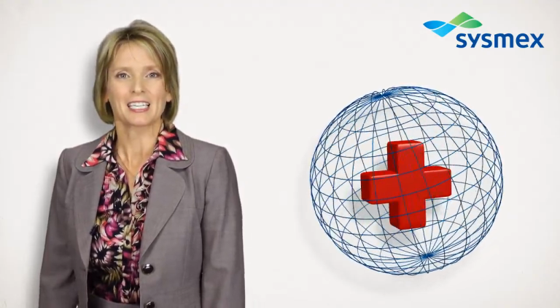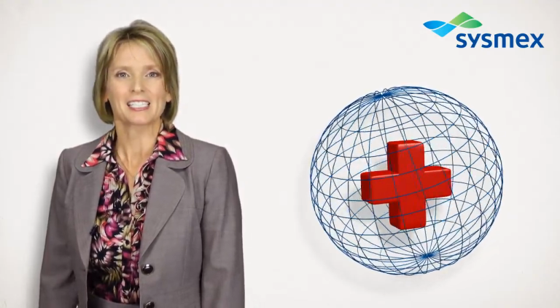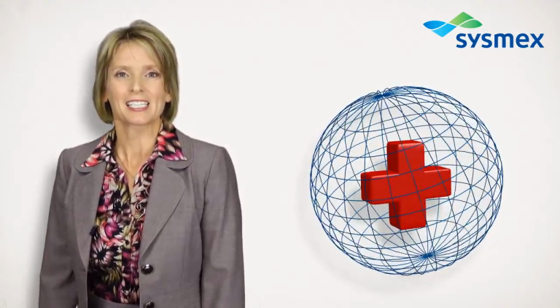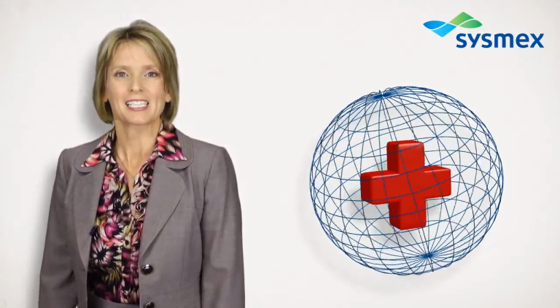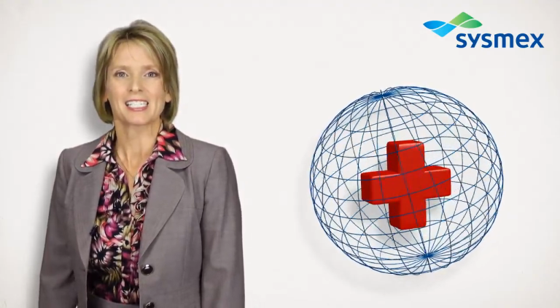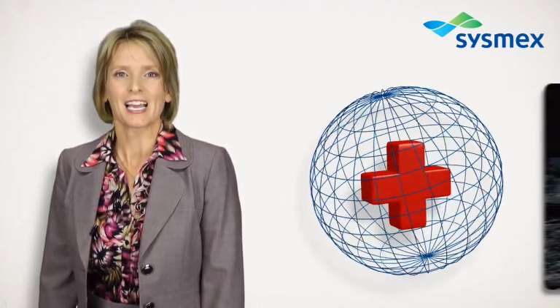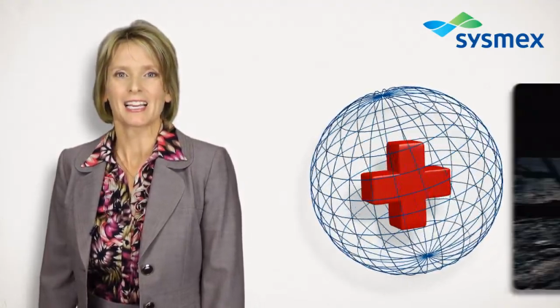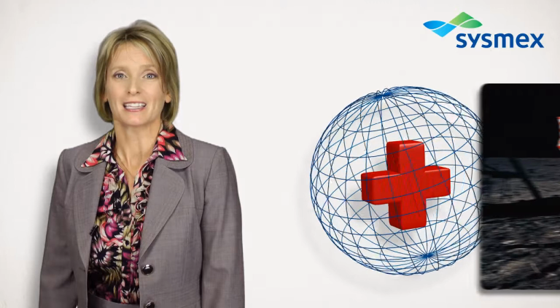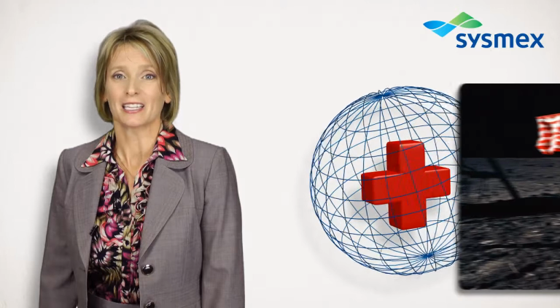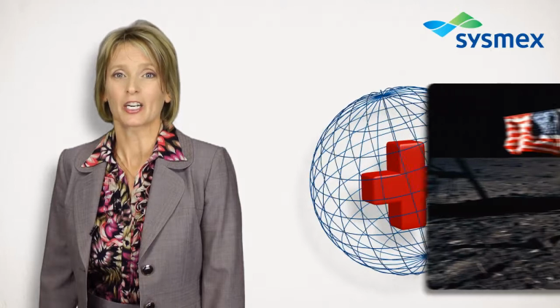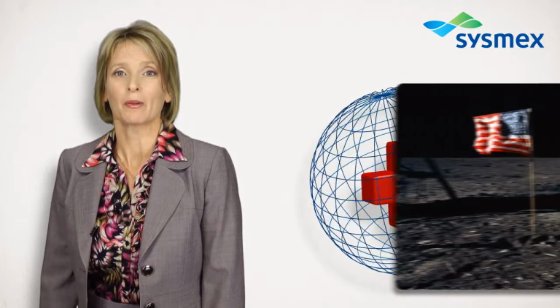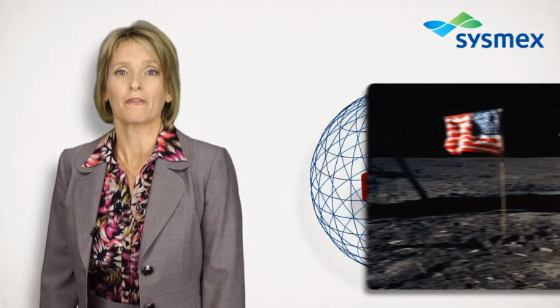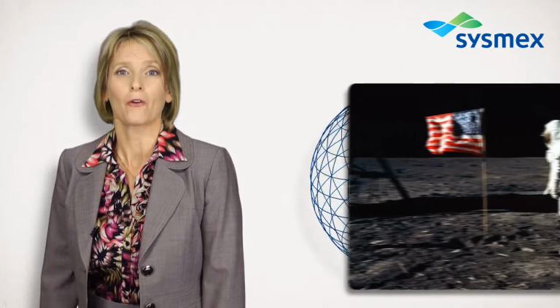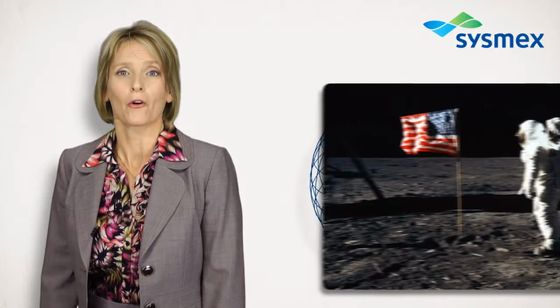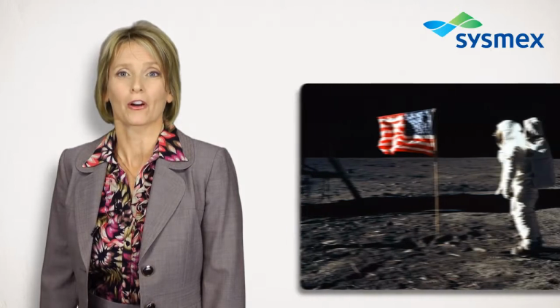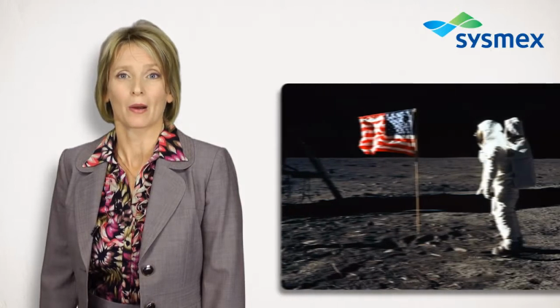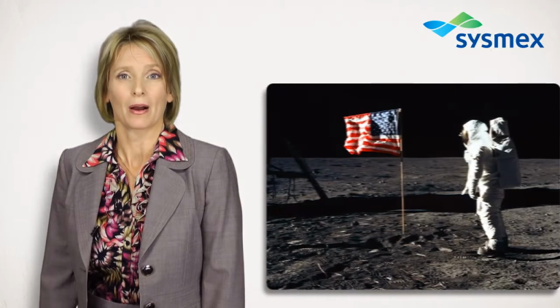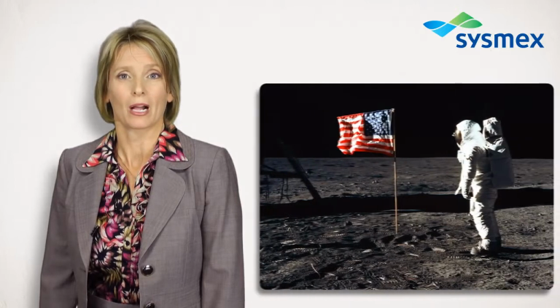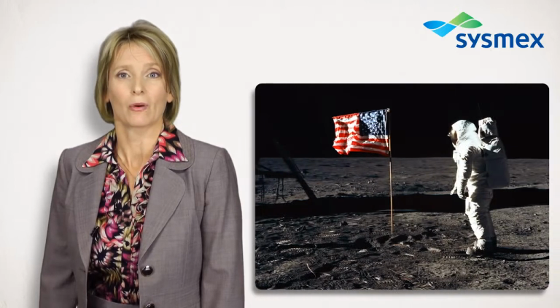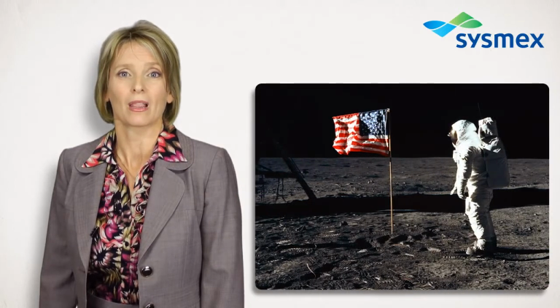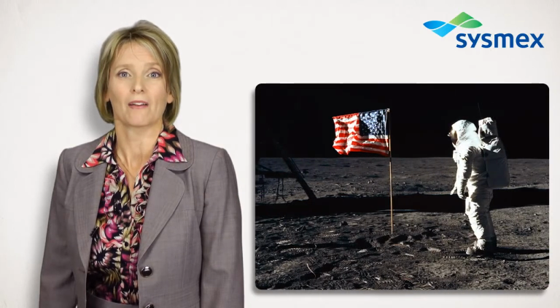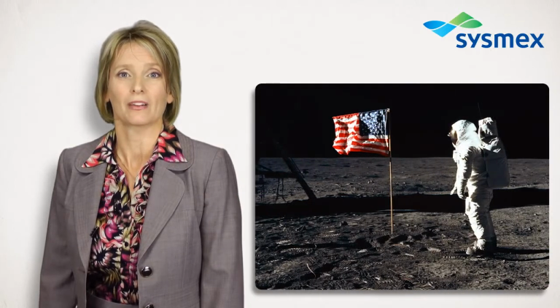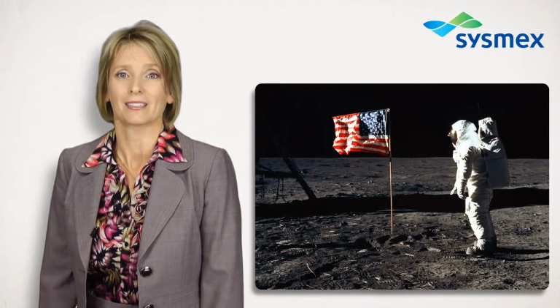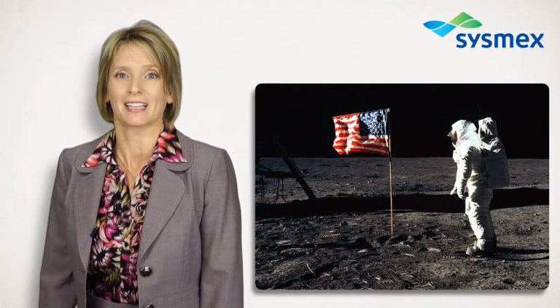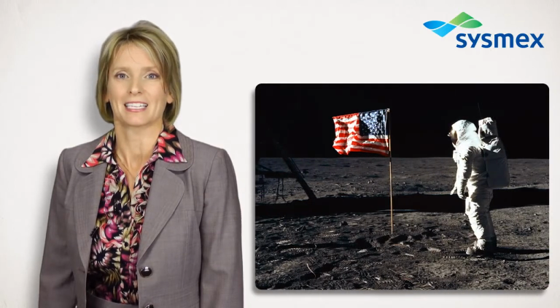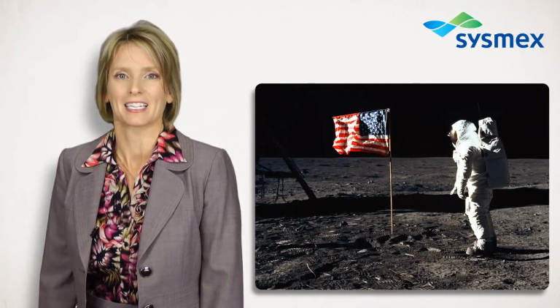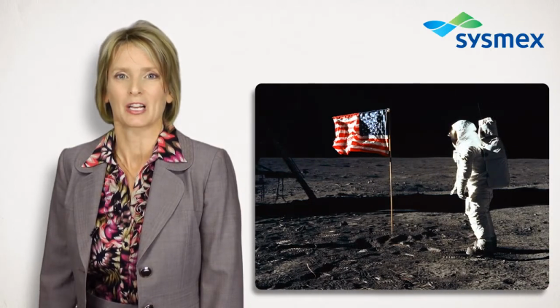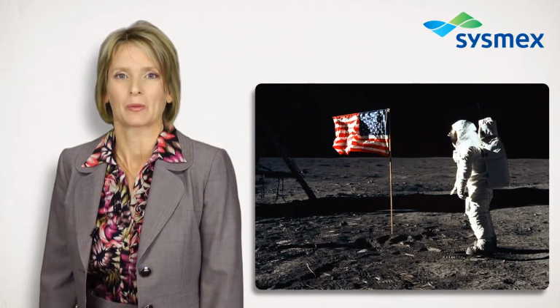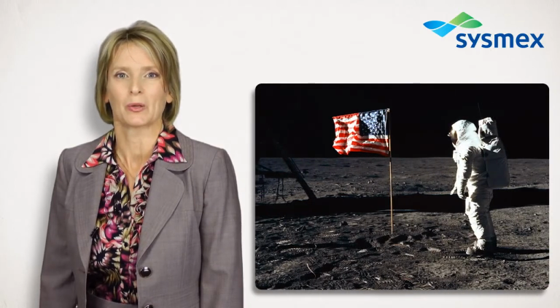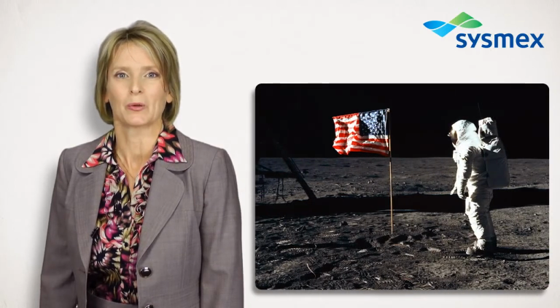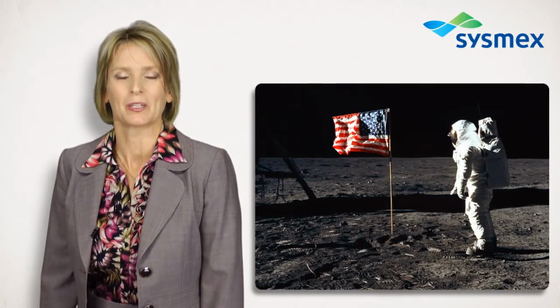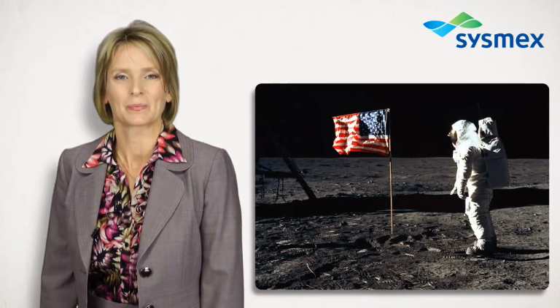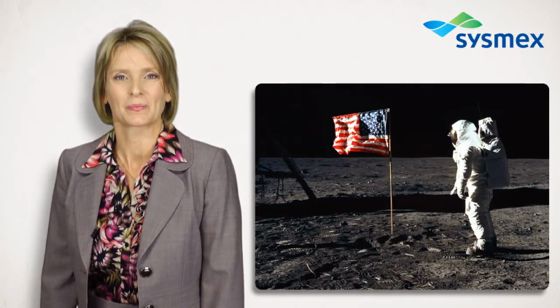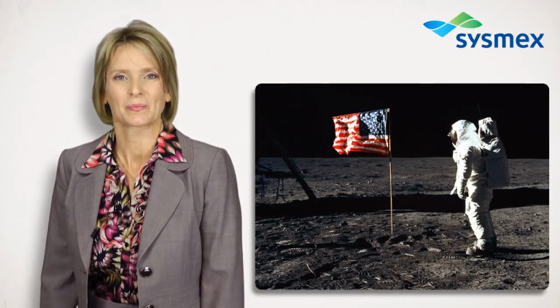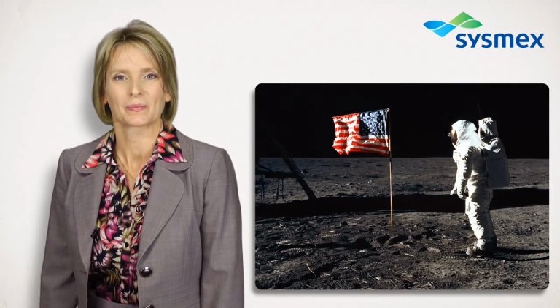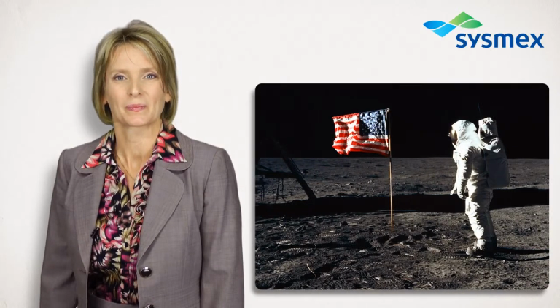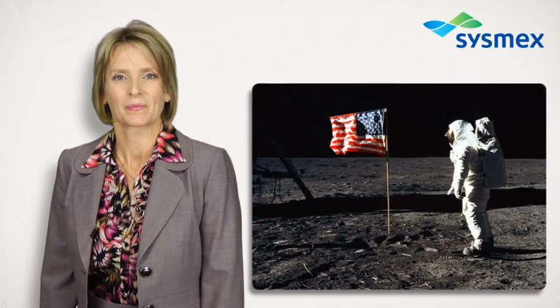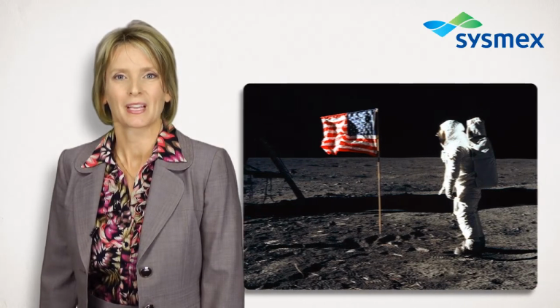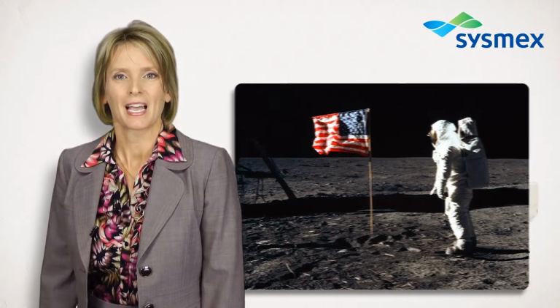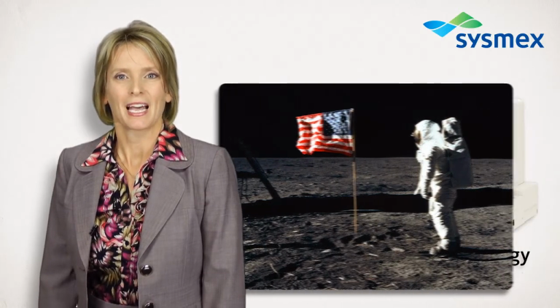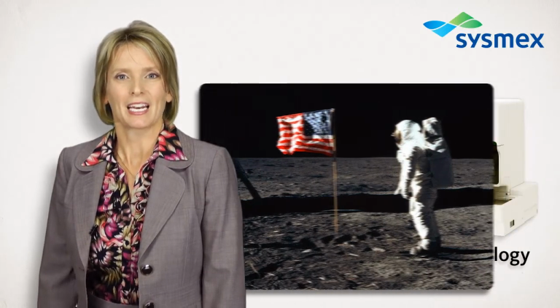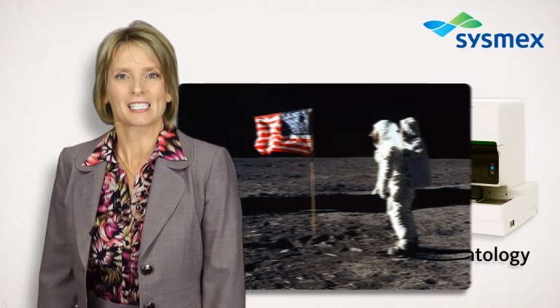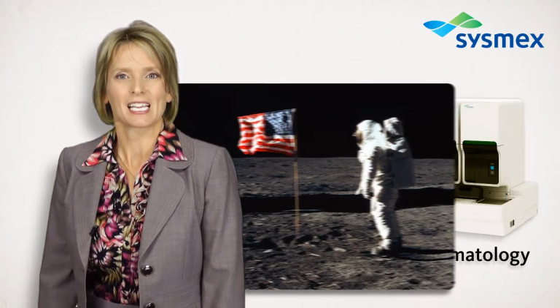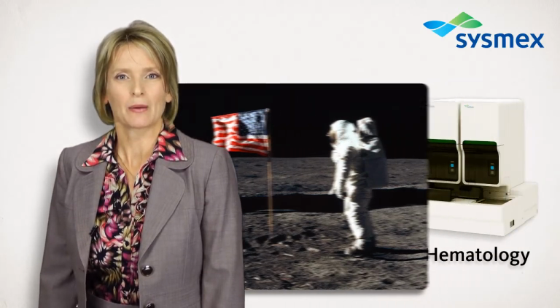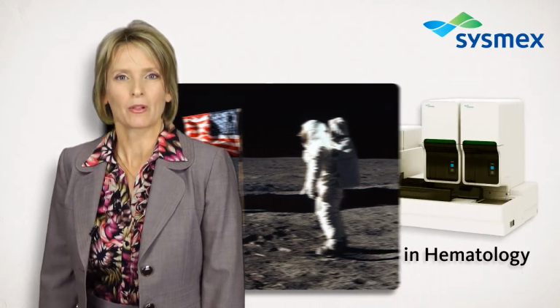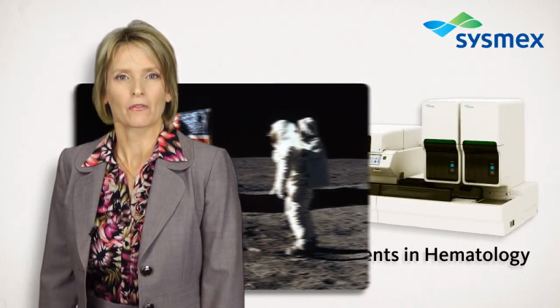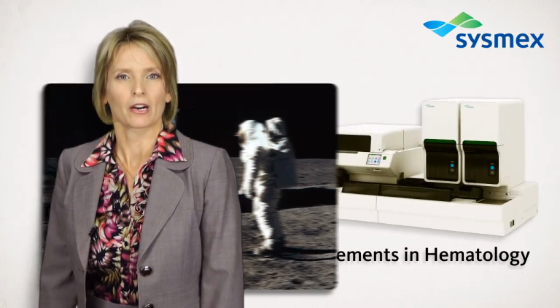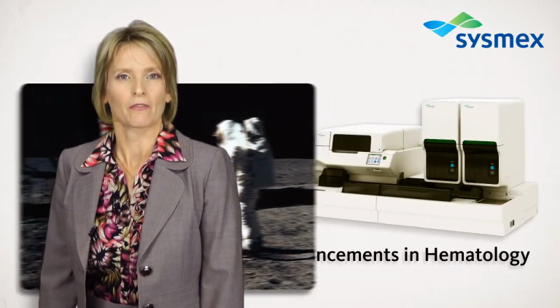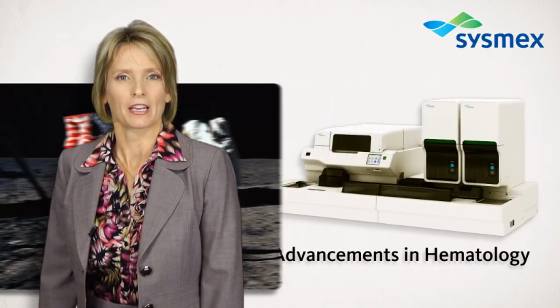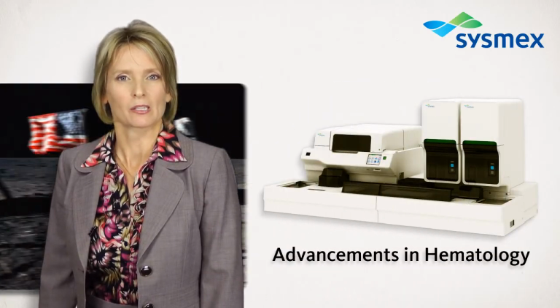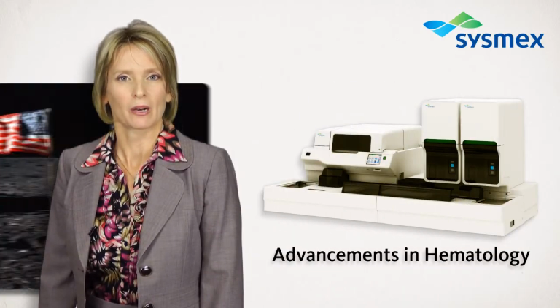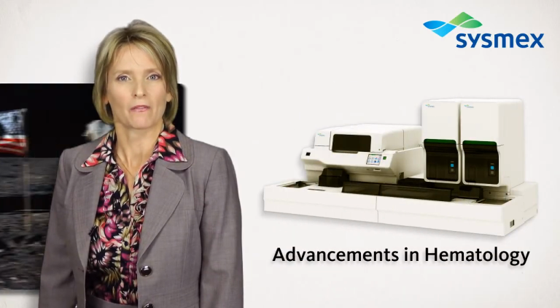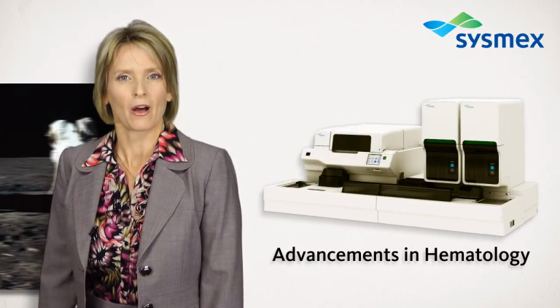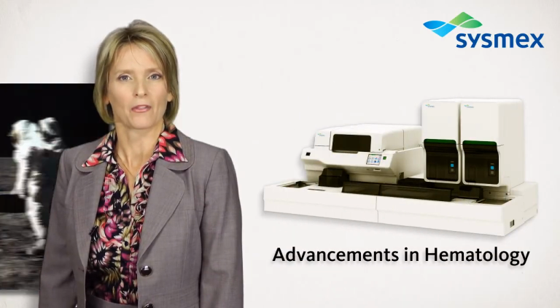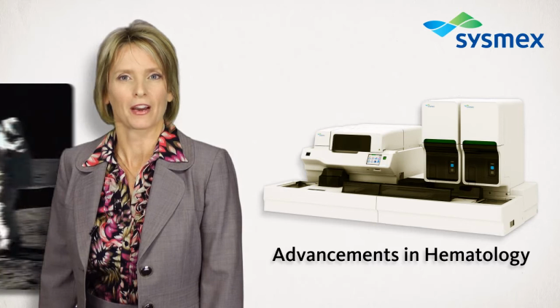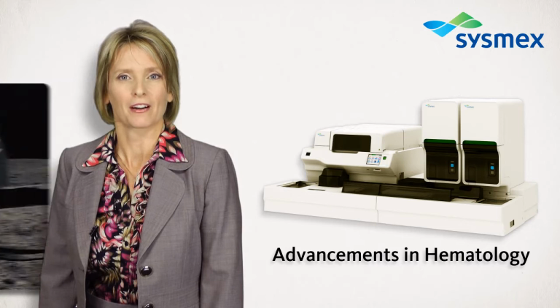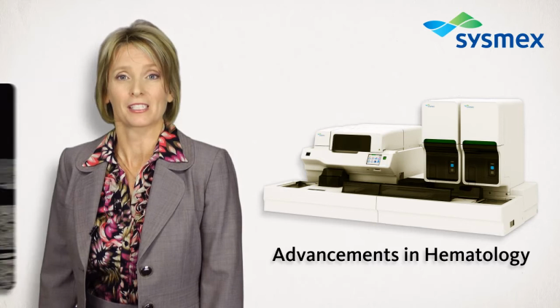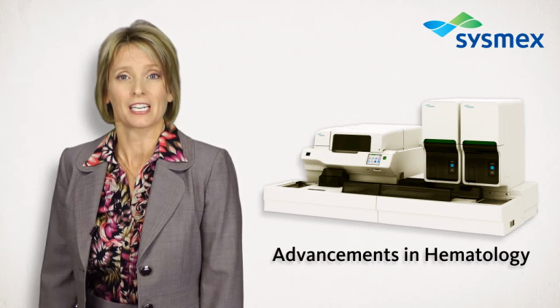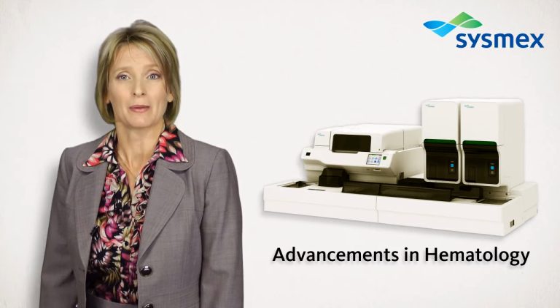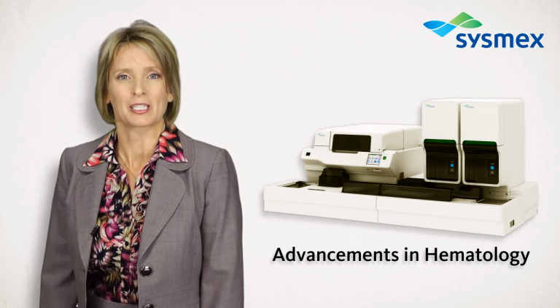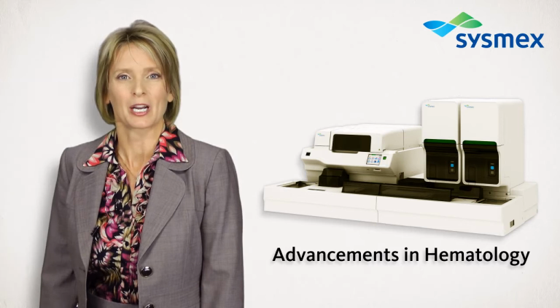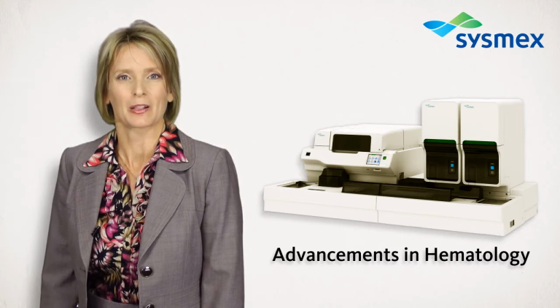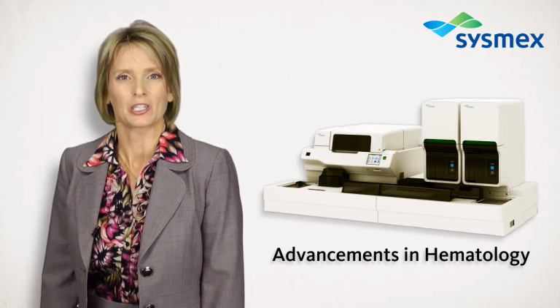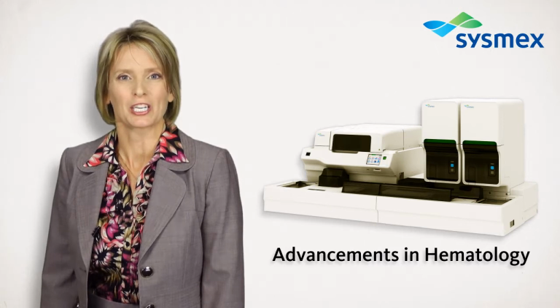1968 — the year before Apollo 11 landed on the moon. An example of our advancement of health care is in hematology.